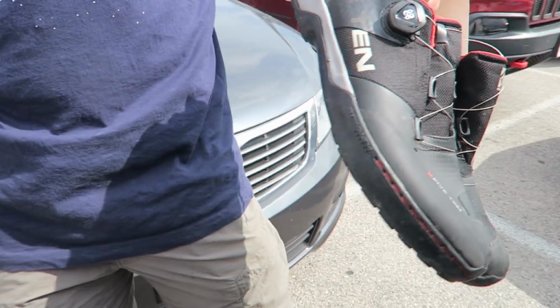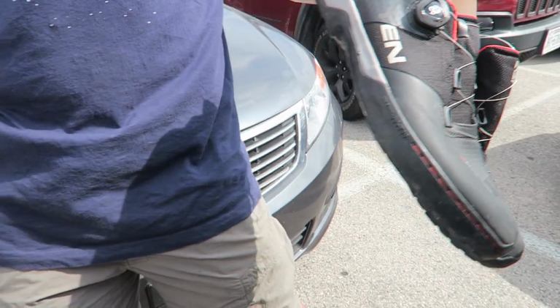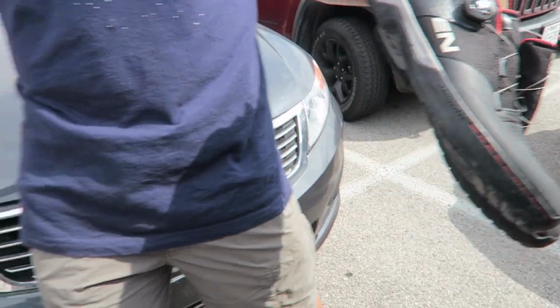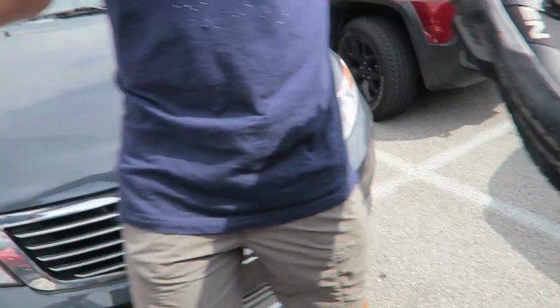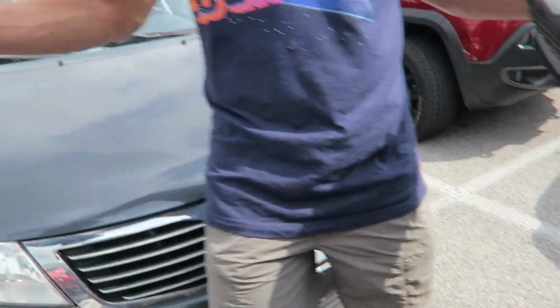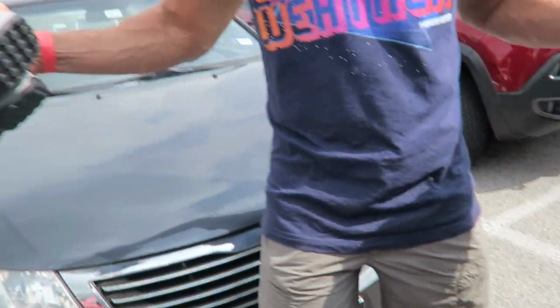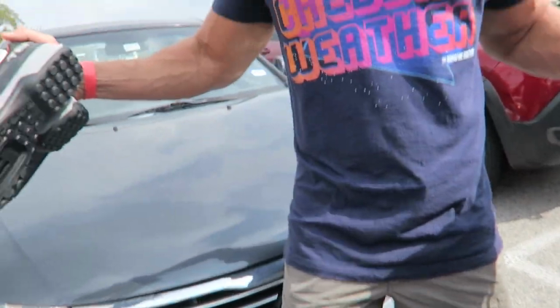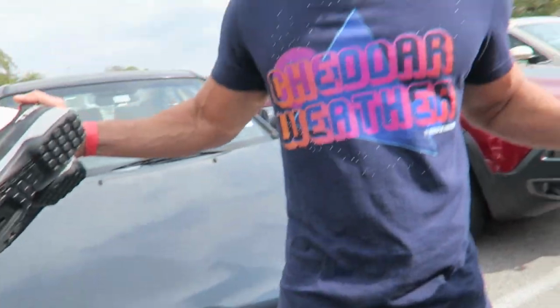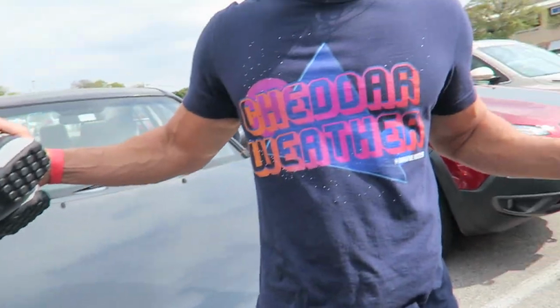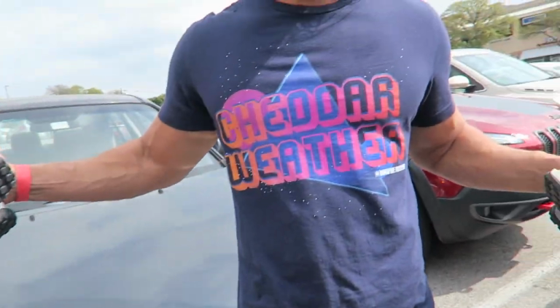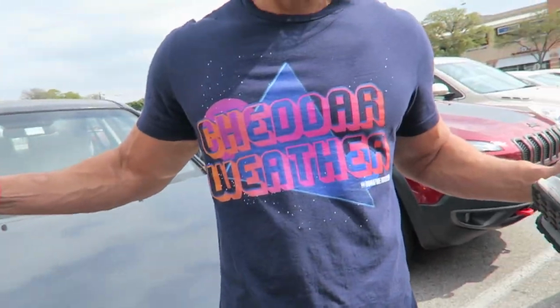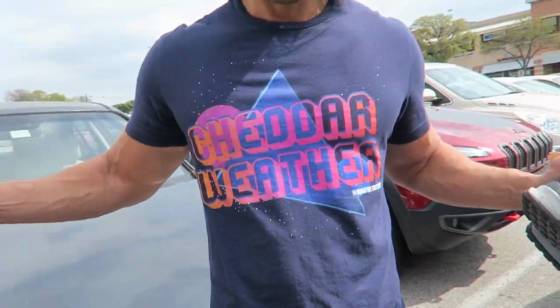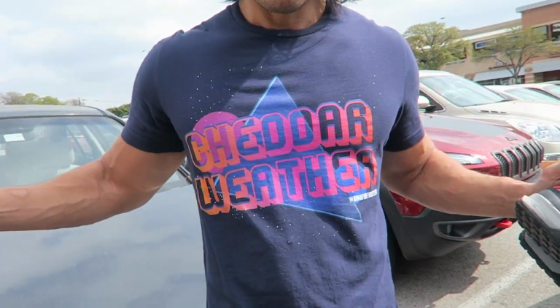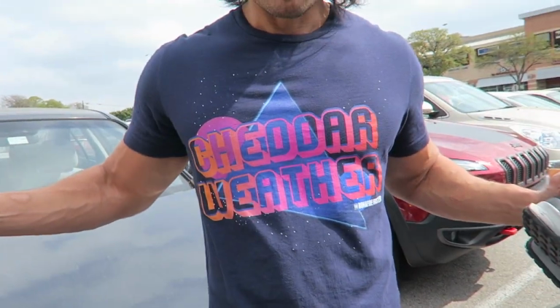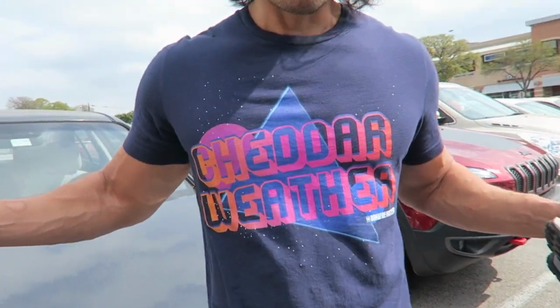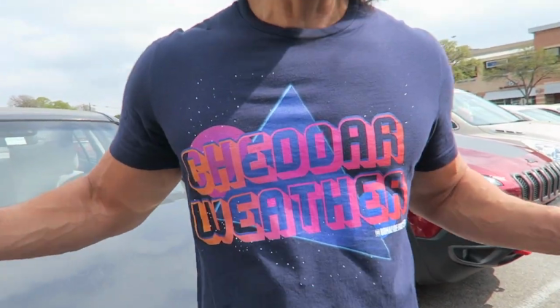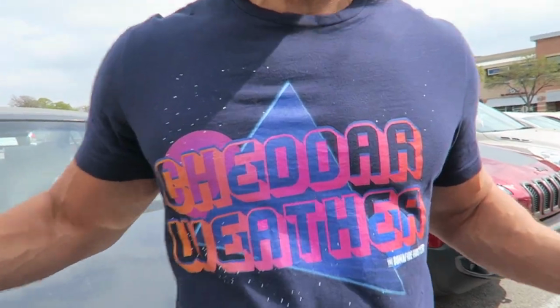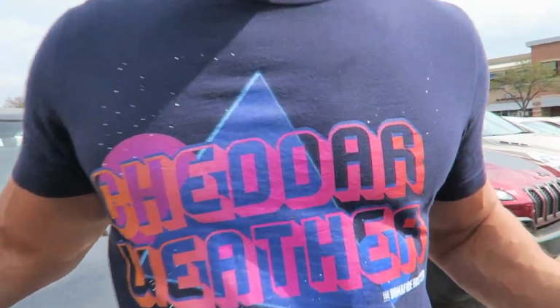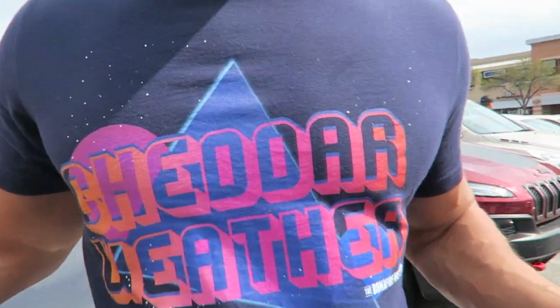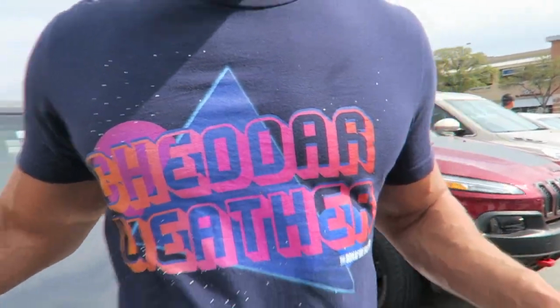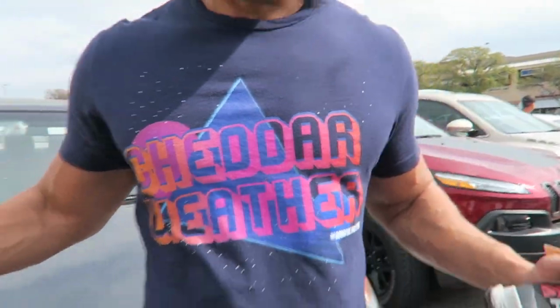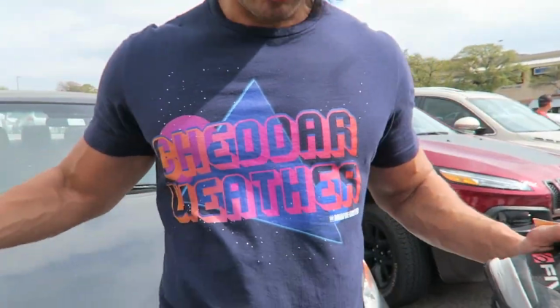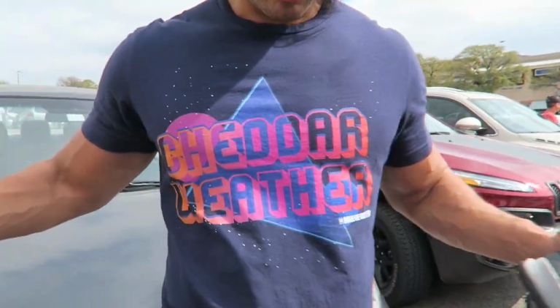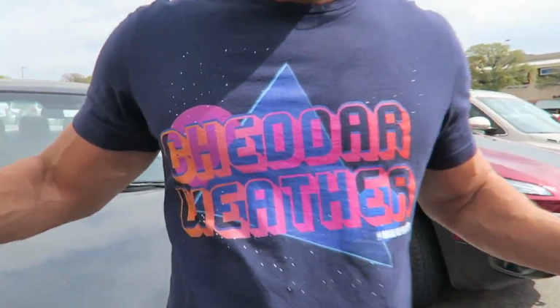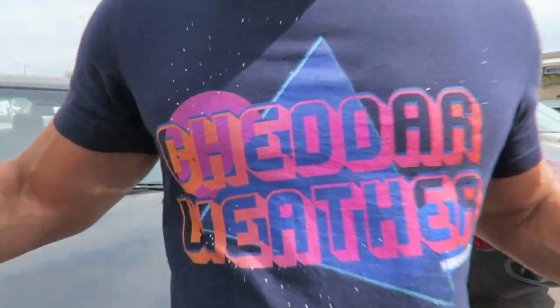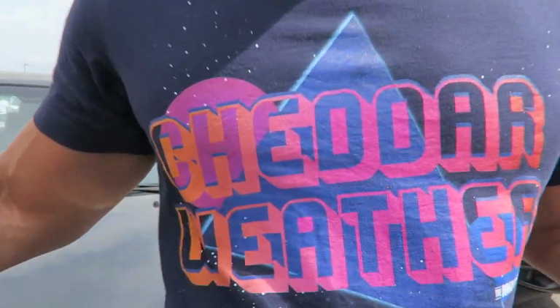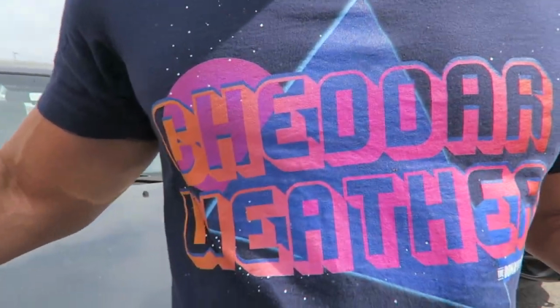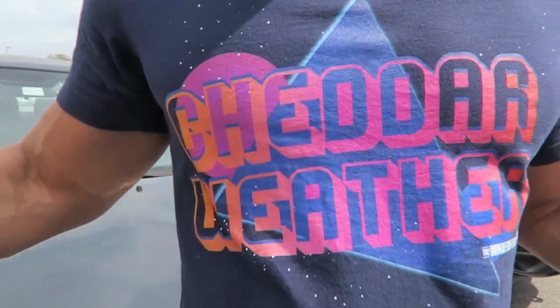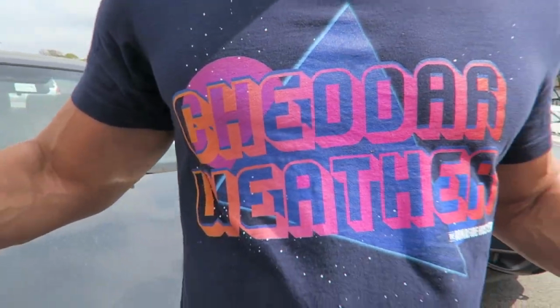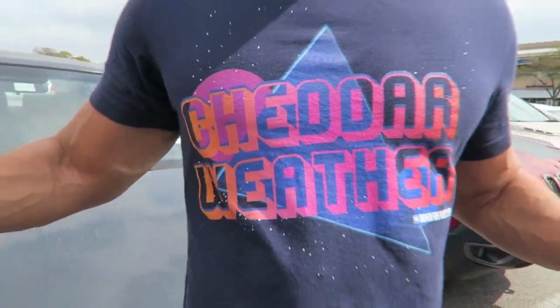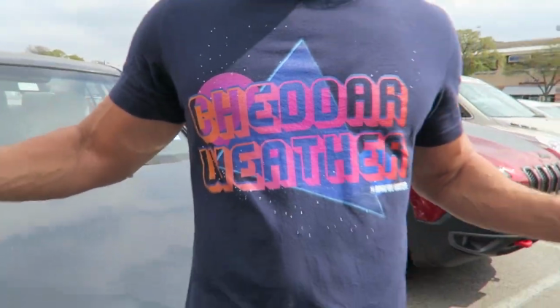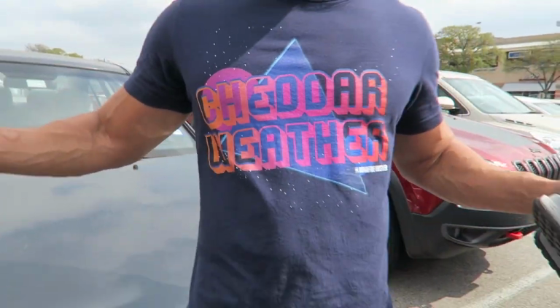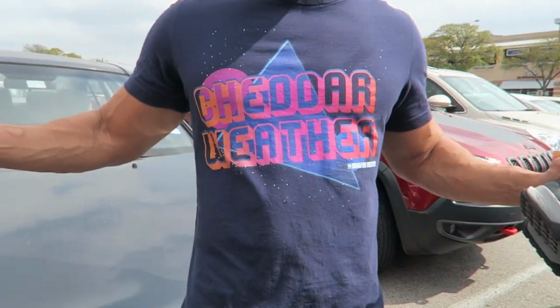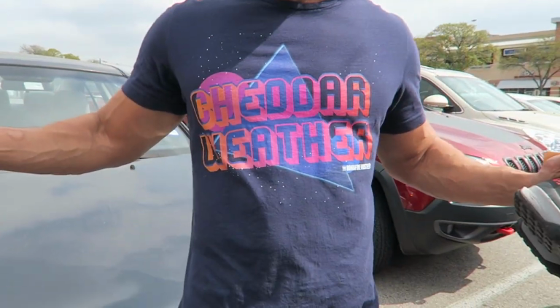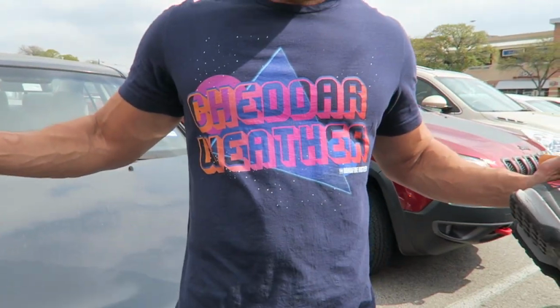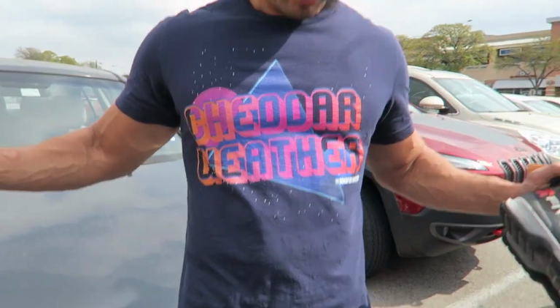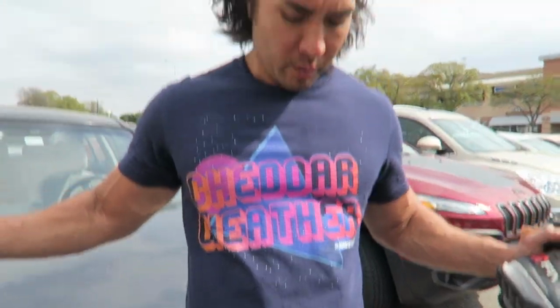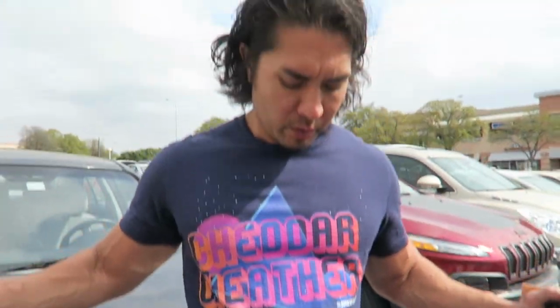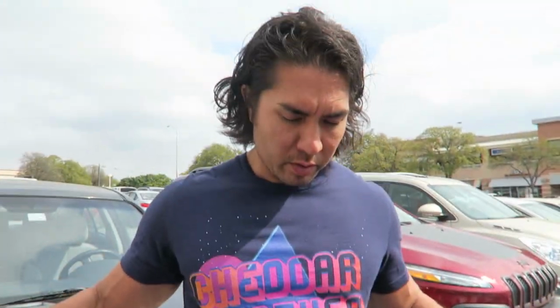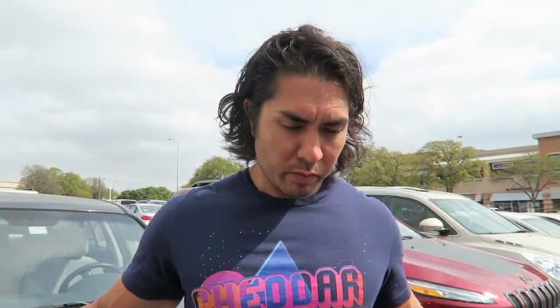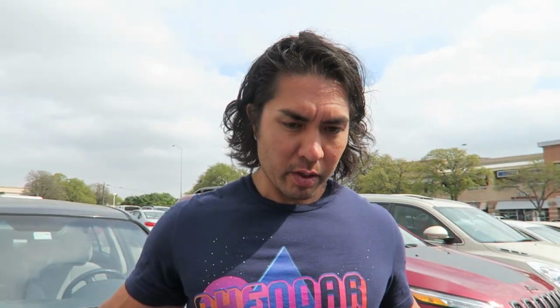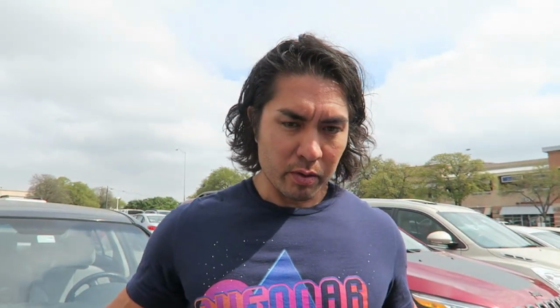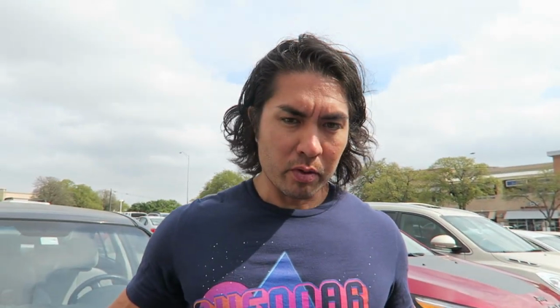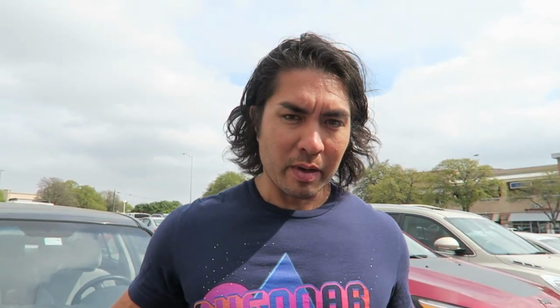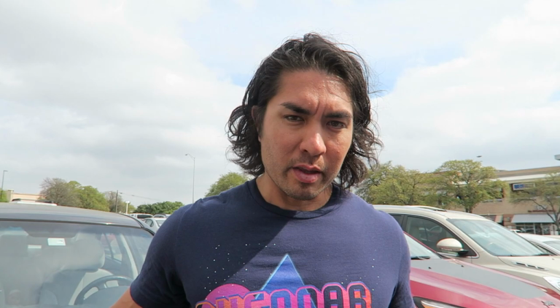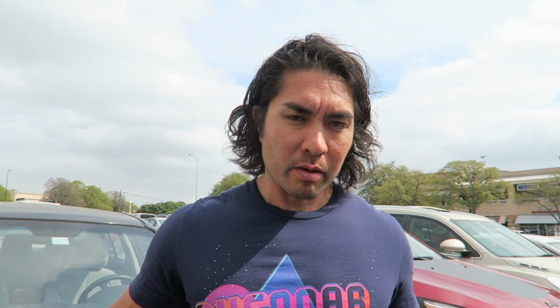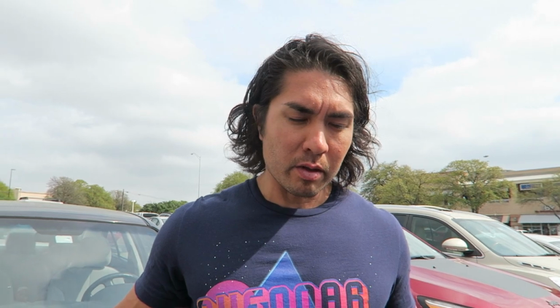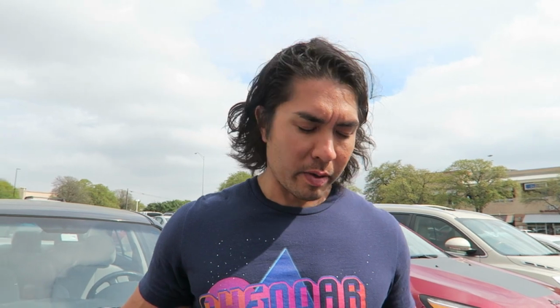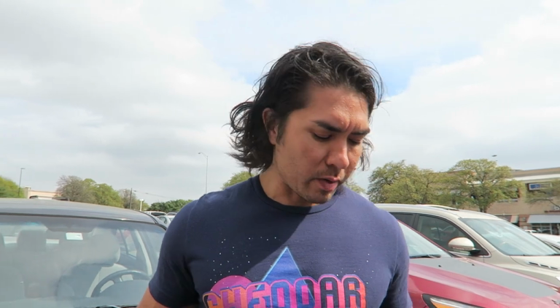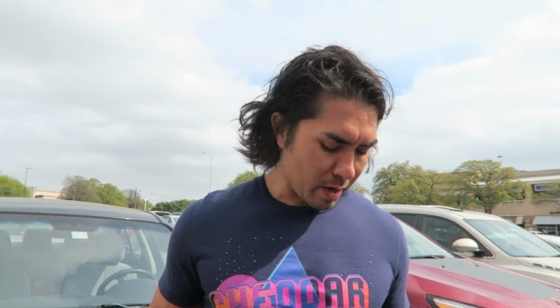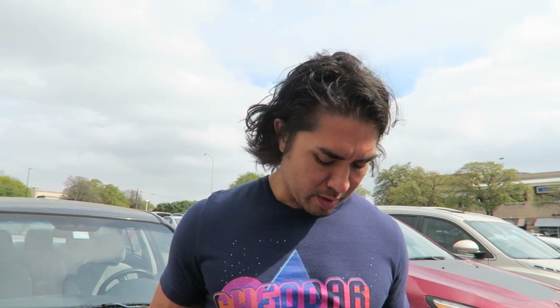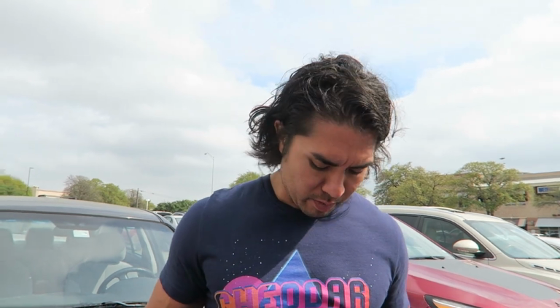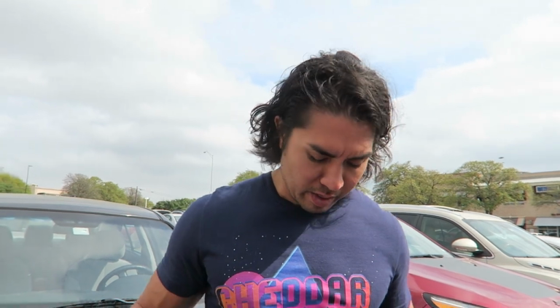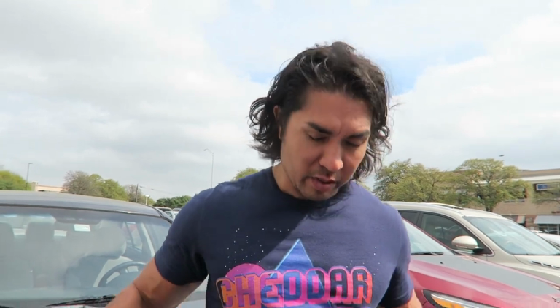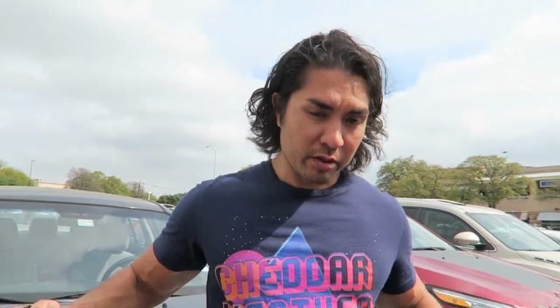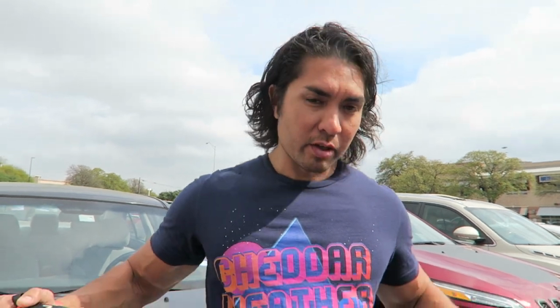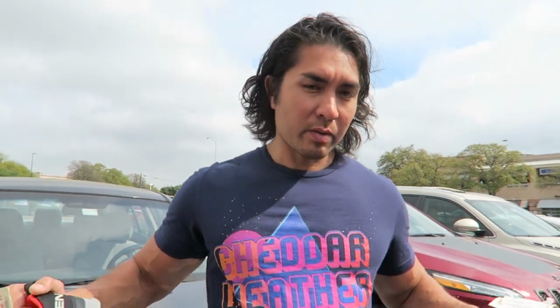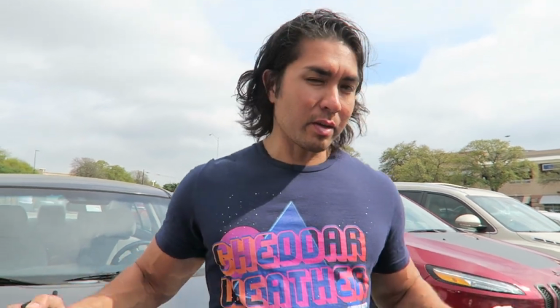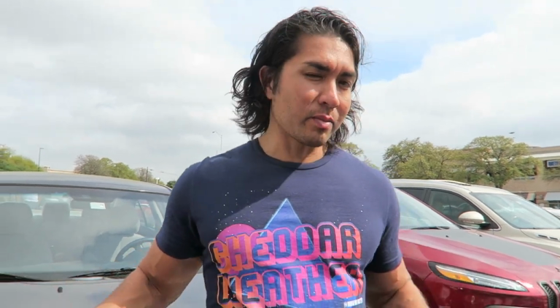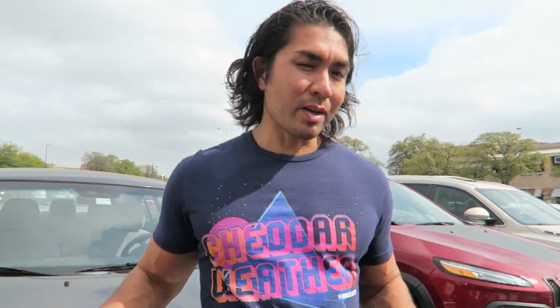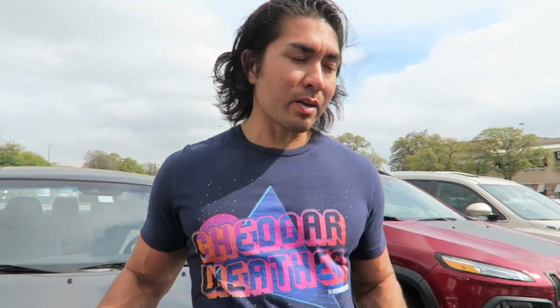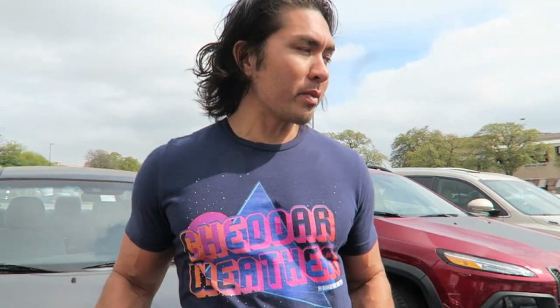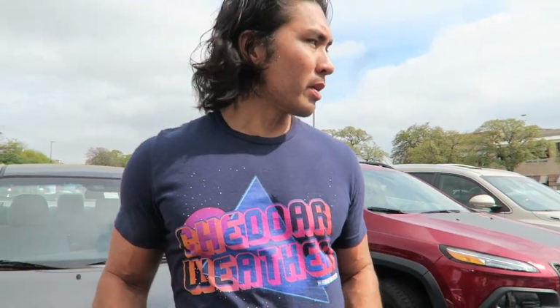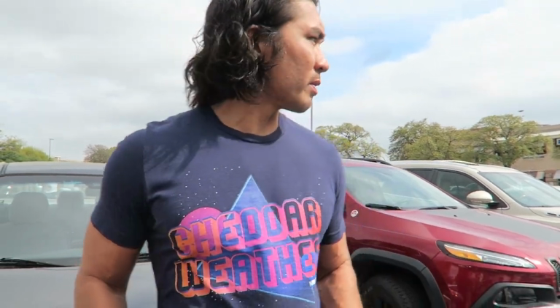Look at the Cheddar Weather shirt, bro. Some people have bought this shirt — many people have bought this shirt, which is really cool, man. They're on the bandwagon about the Cheddar Weather.